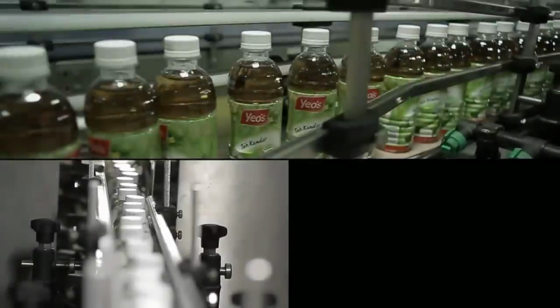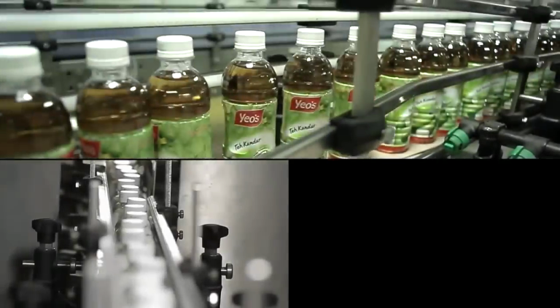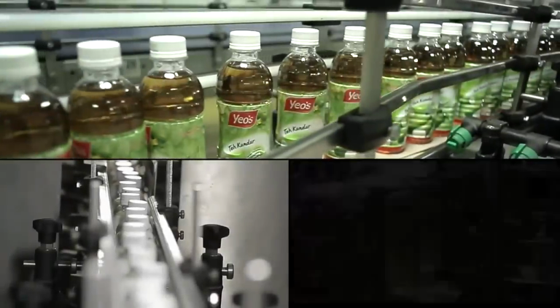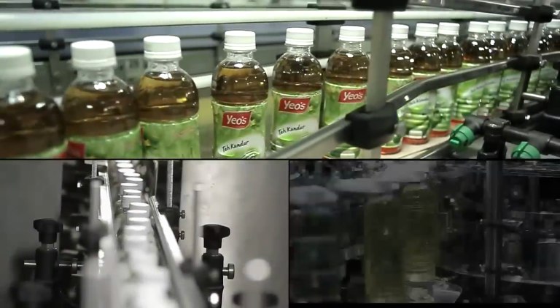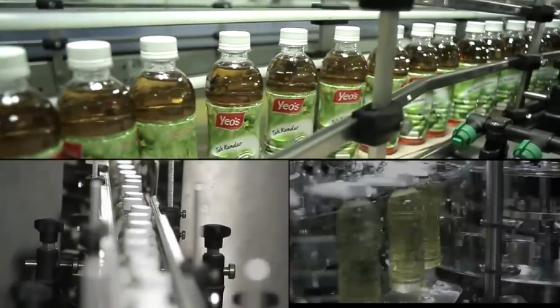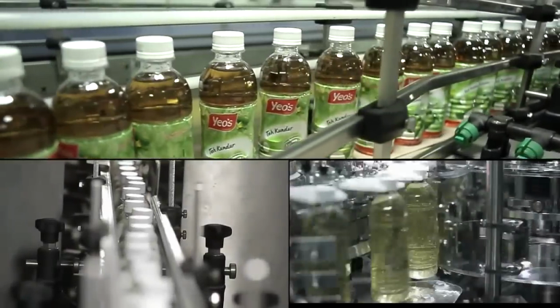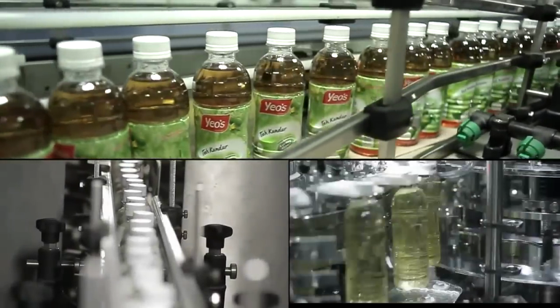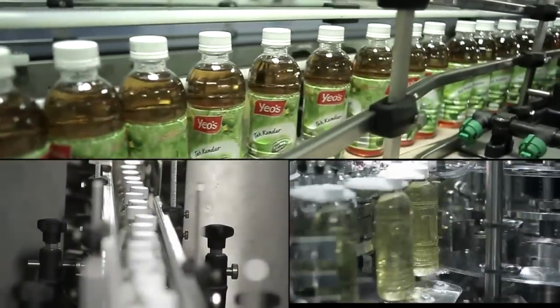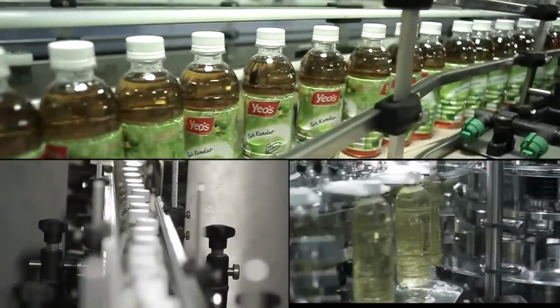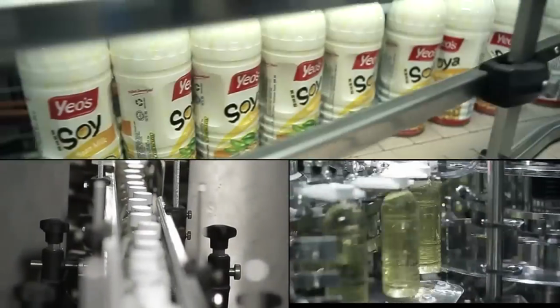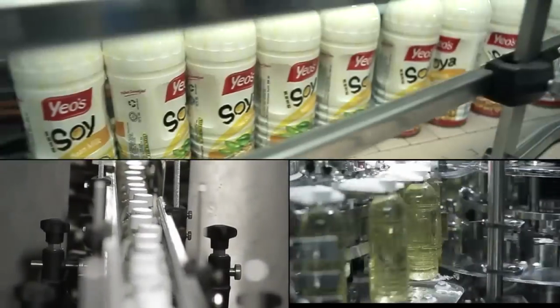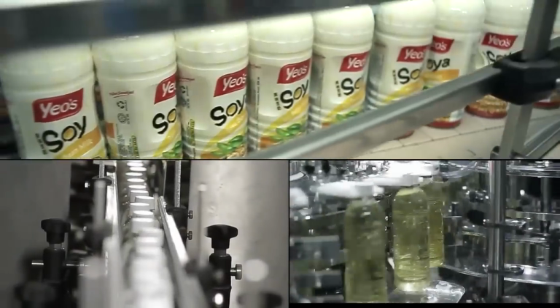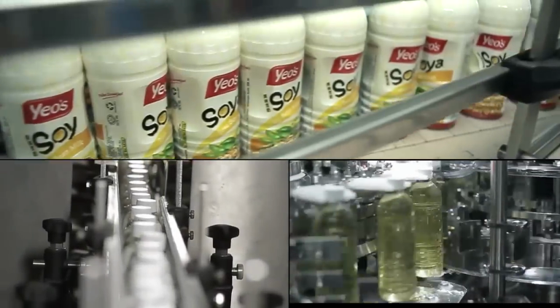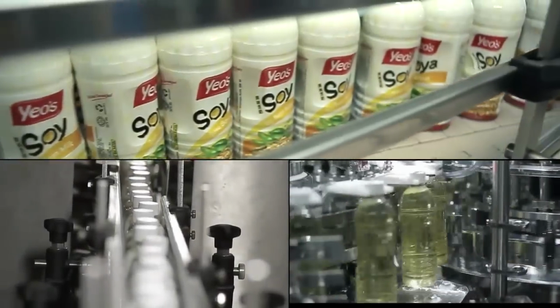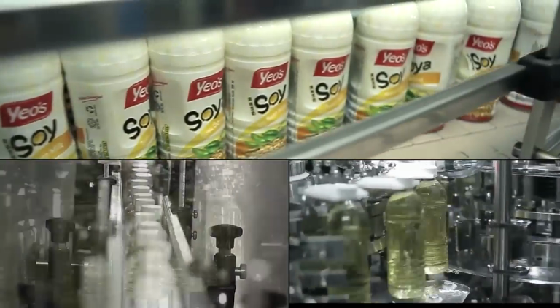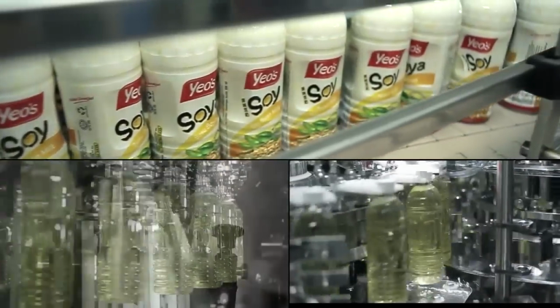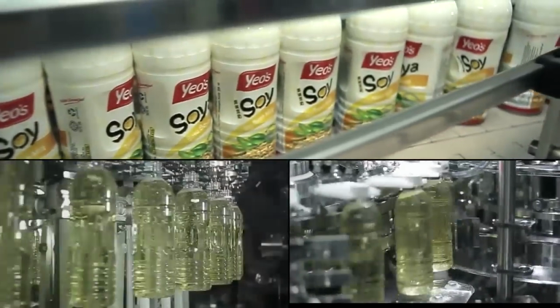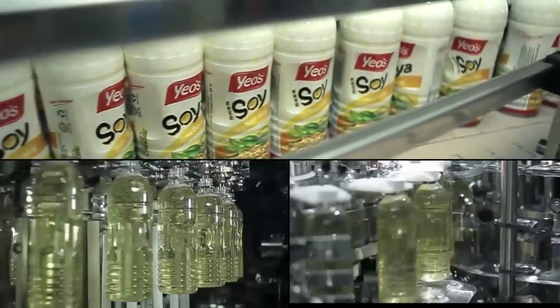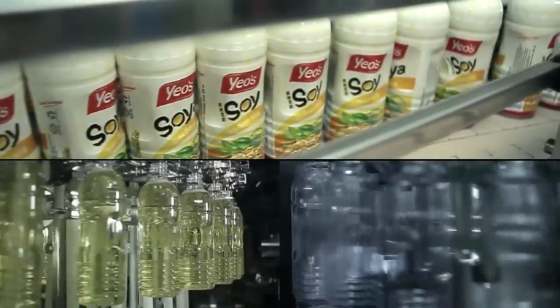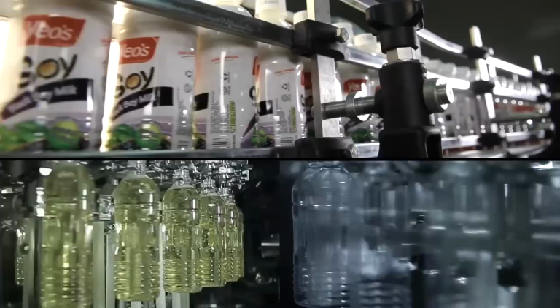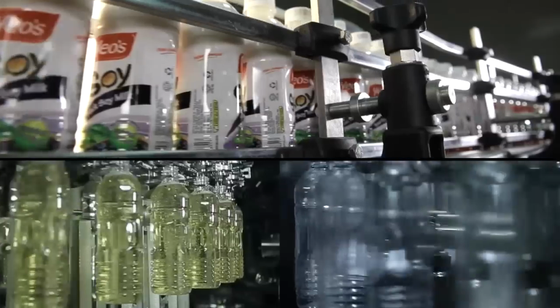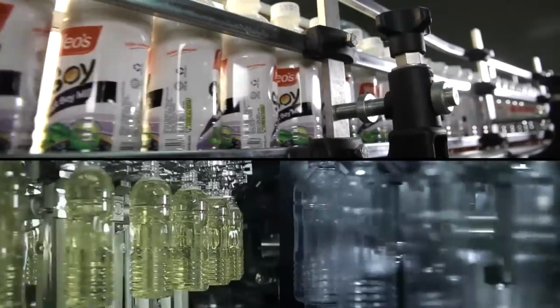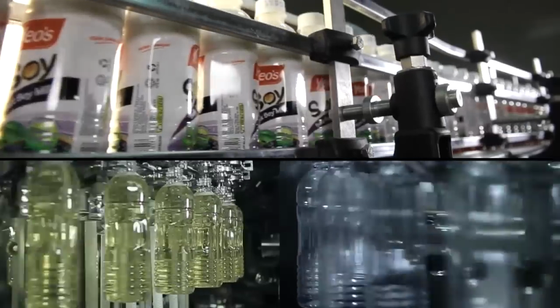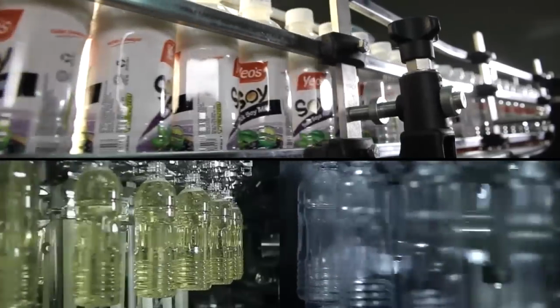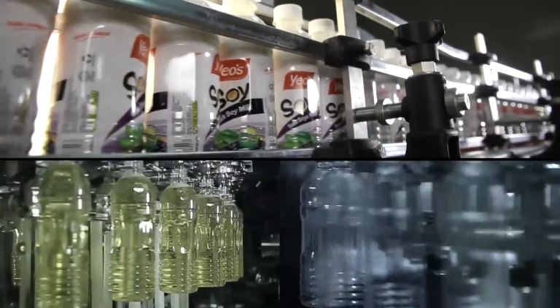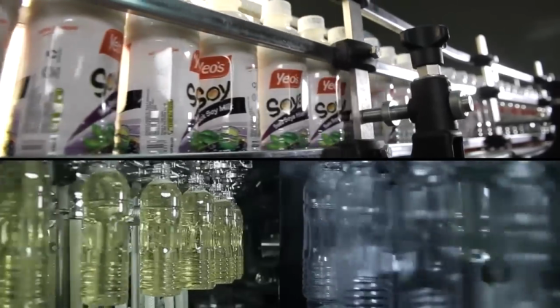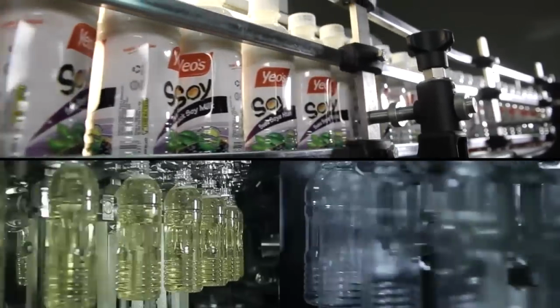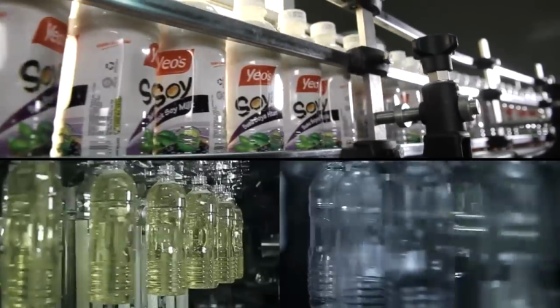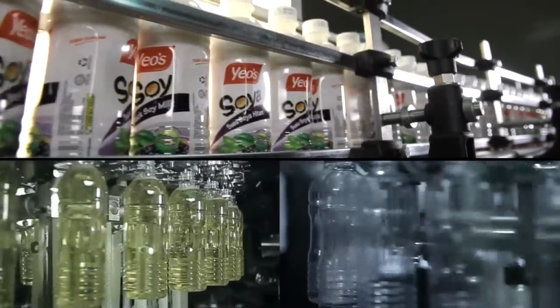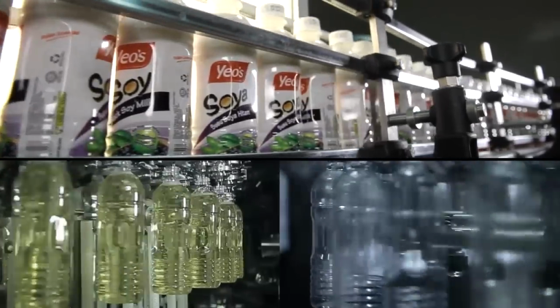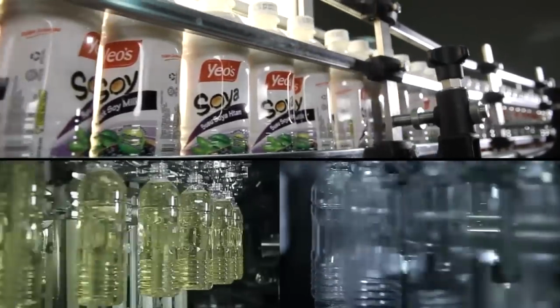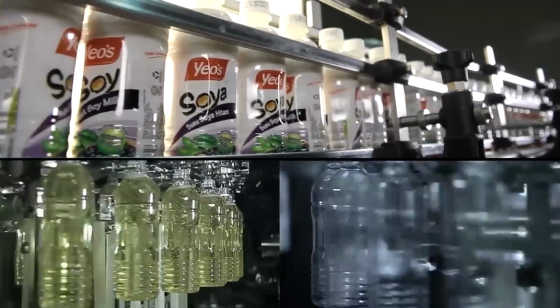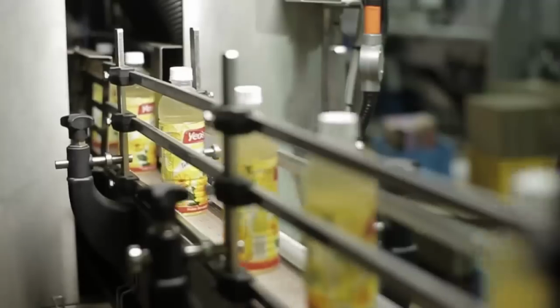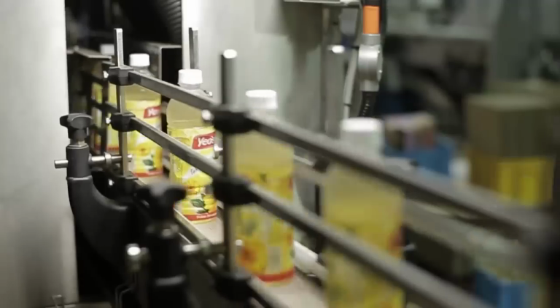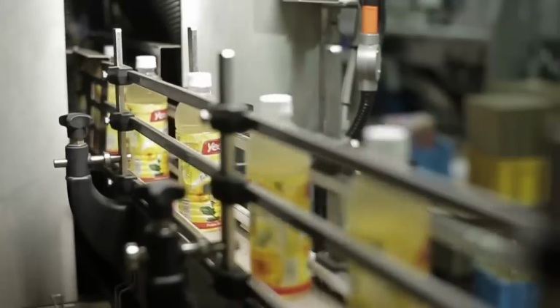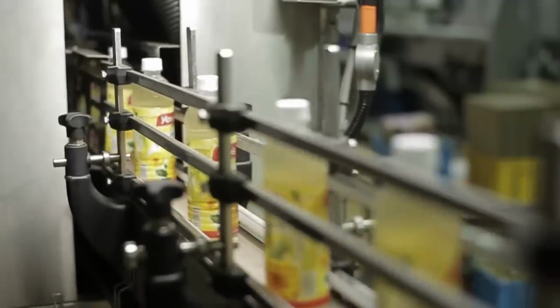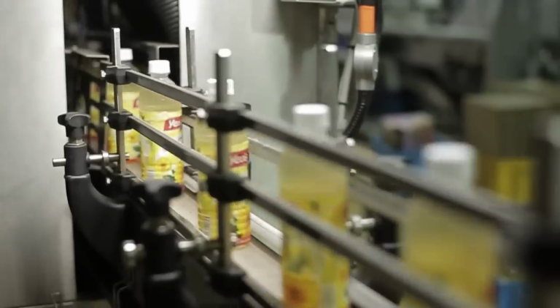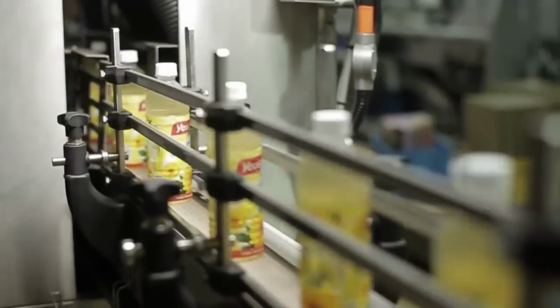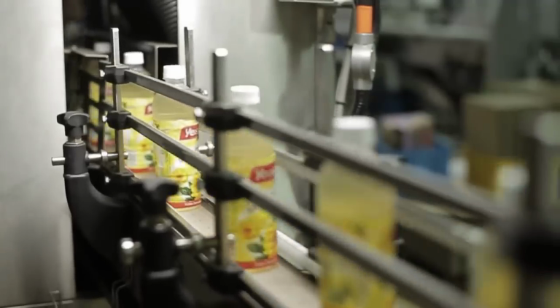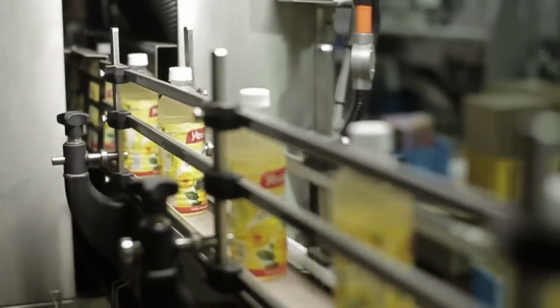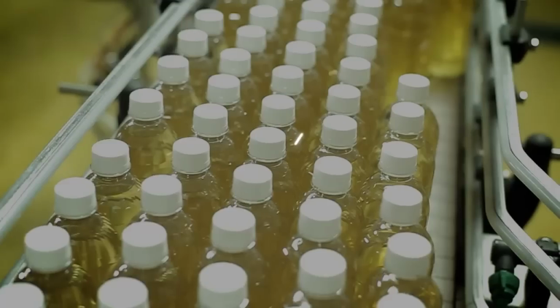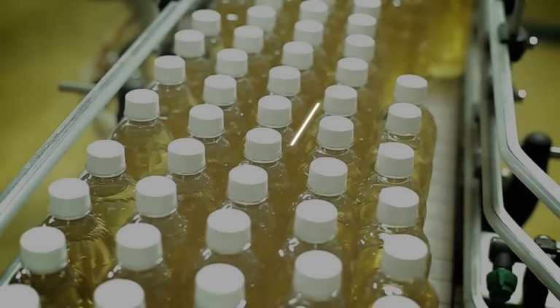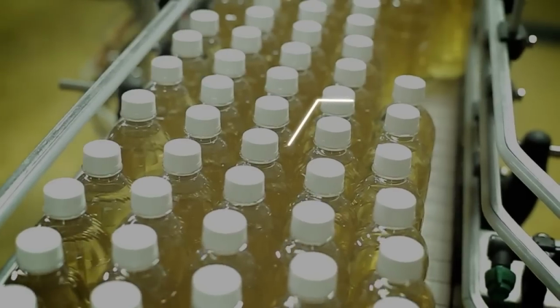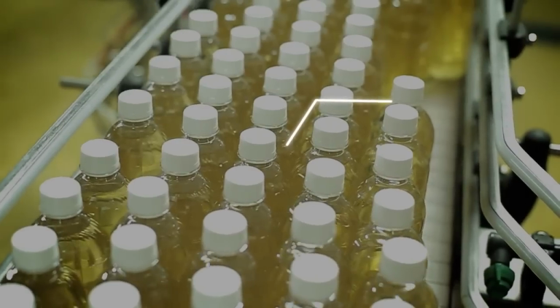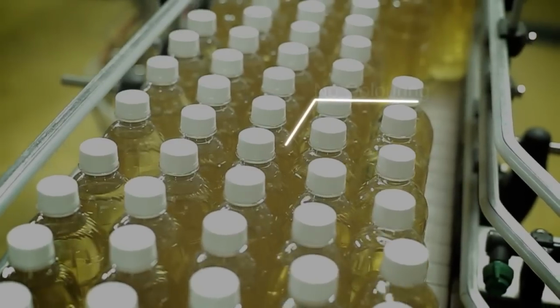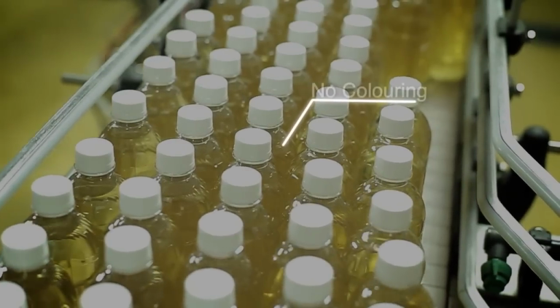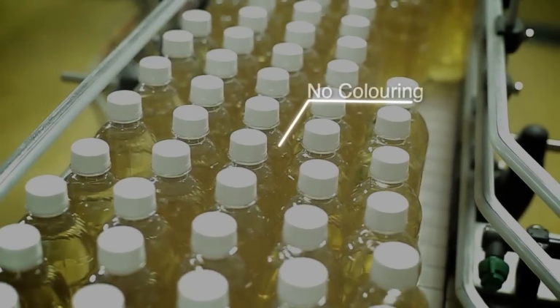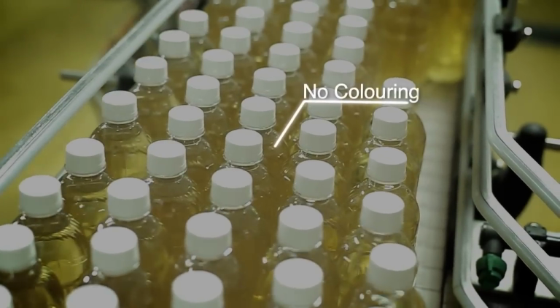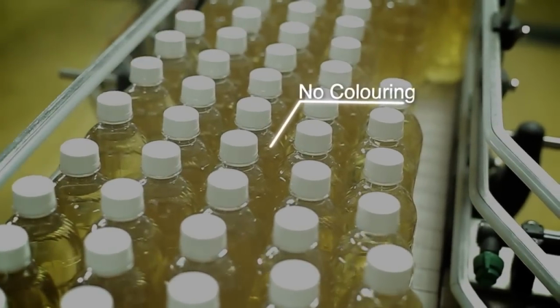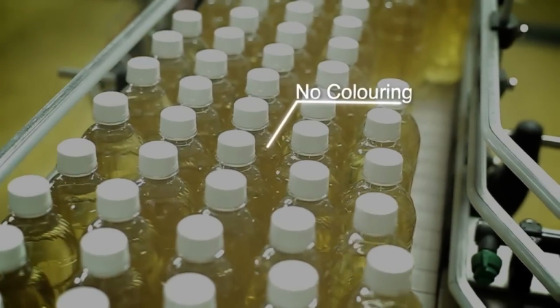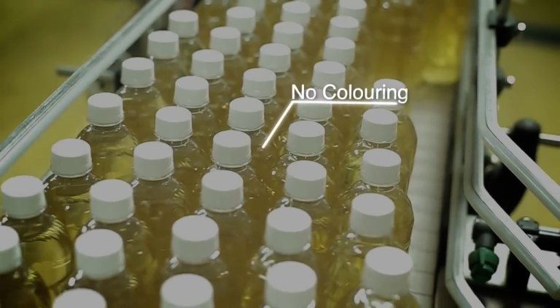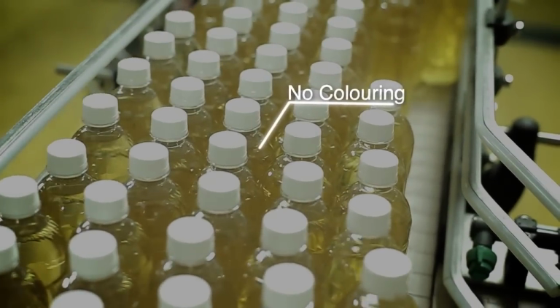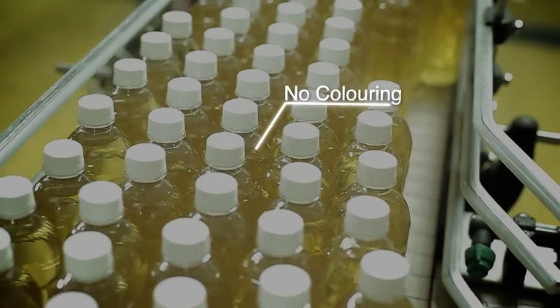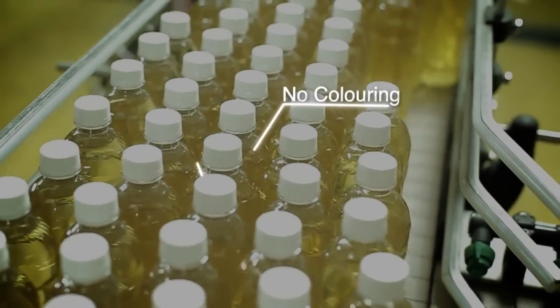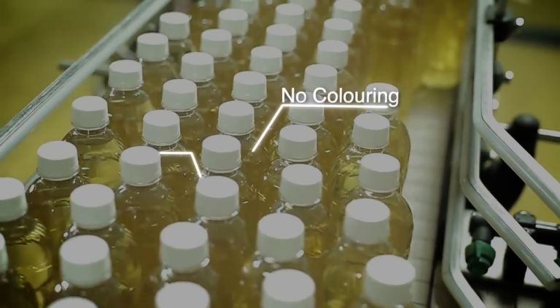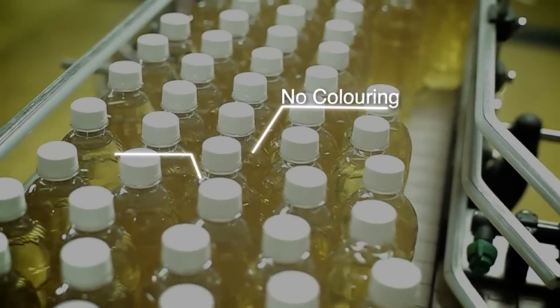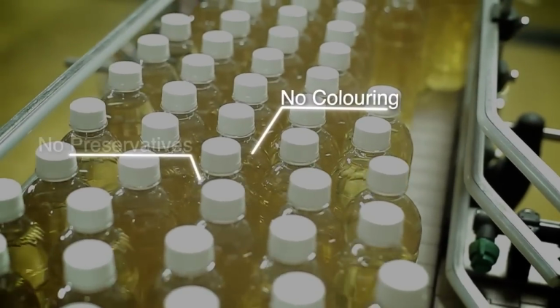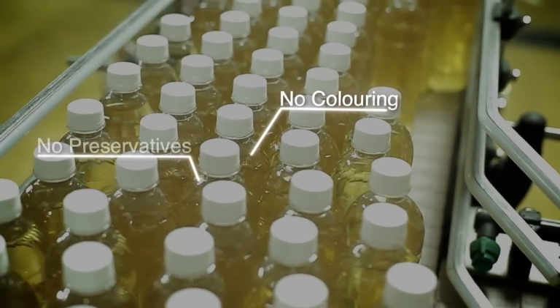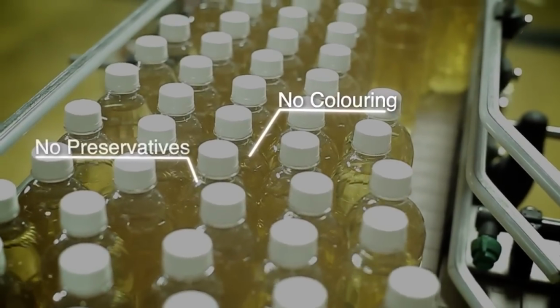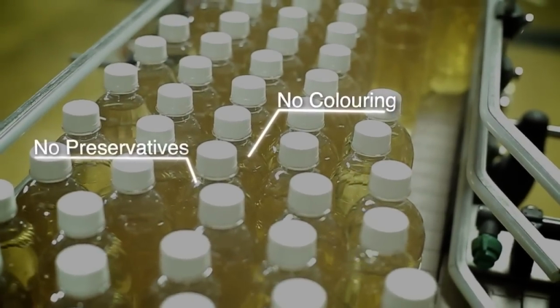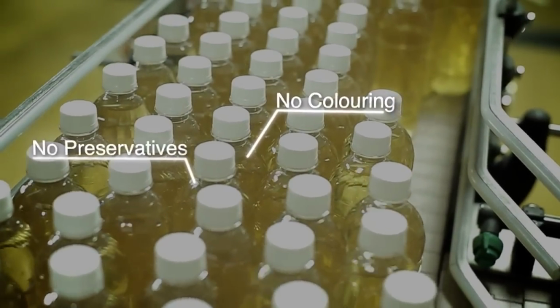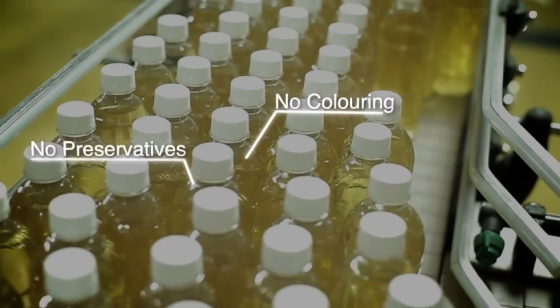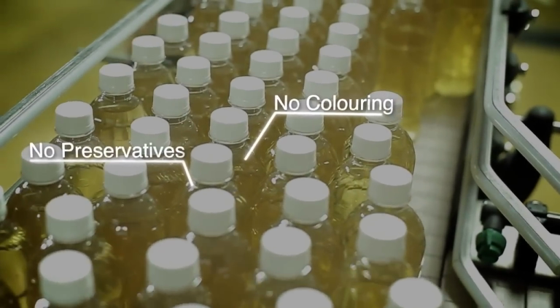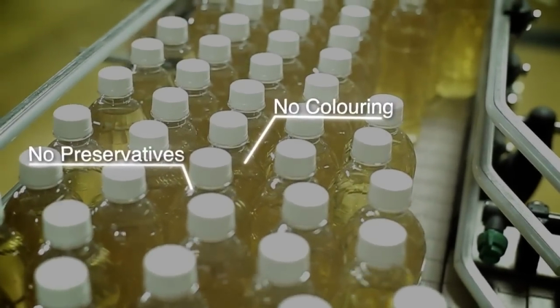In line with health philosophies, Aseptic Cold-Filled beverage products have no added colouring or preservatives.